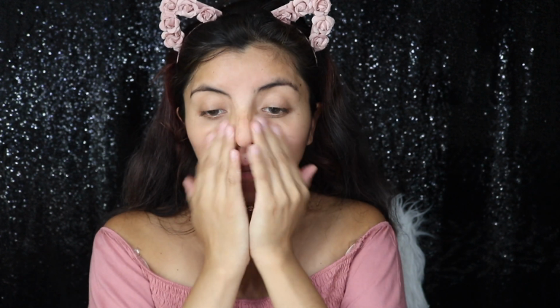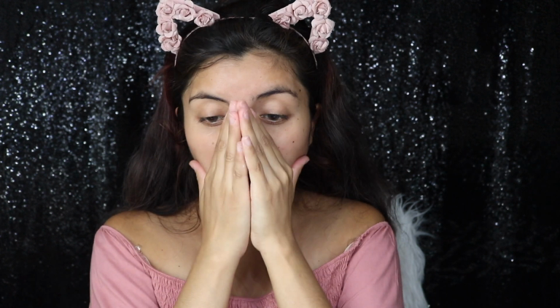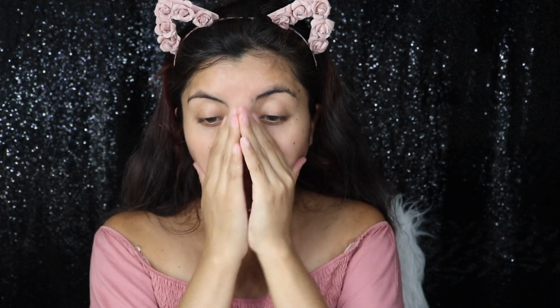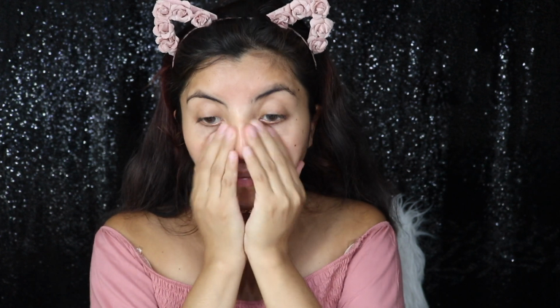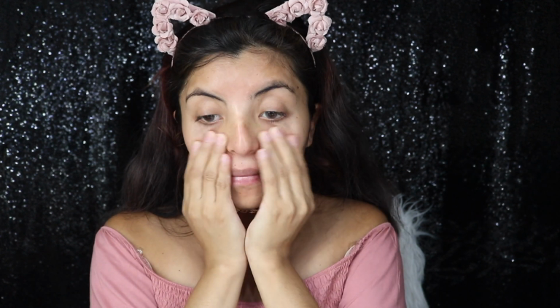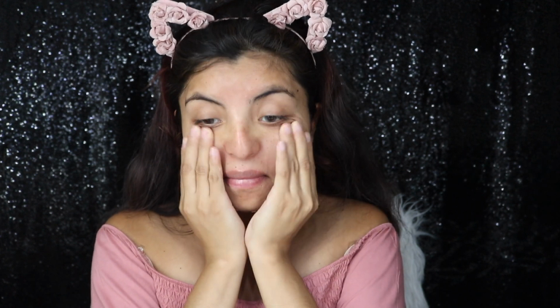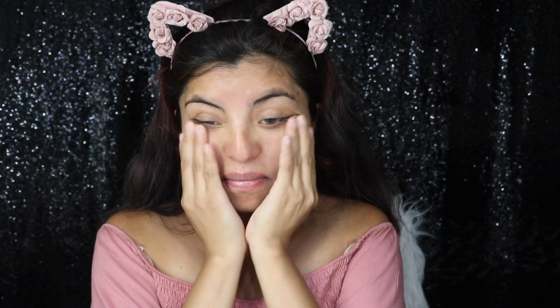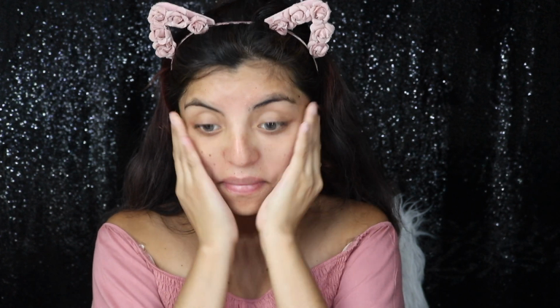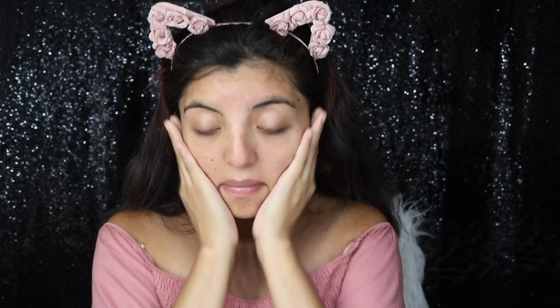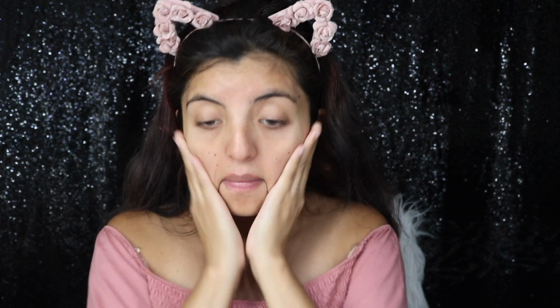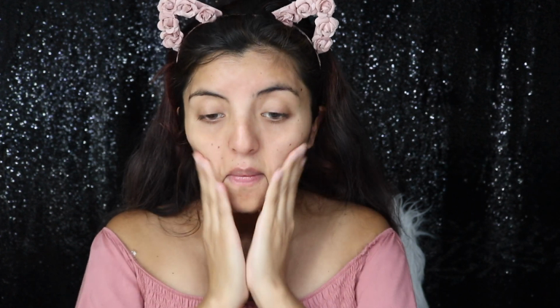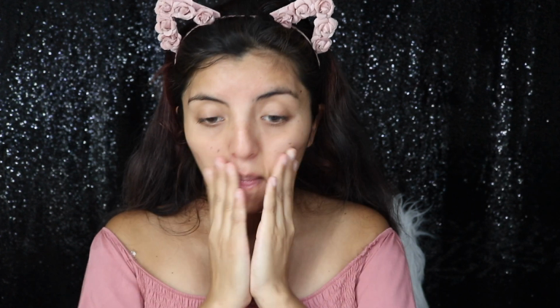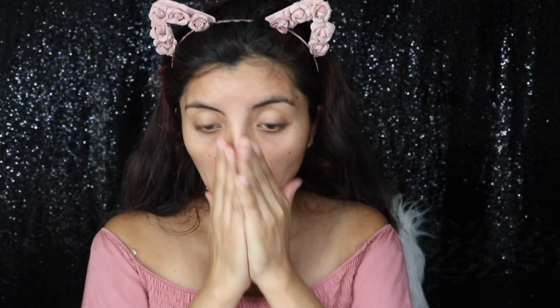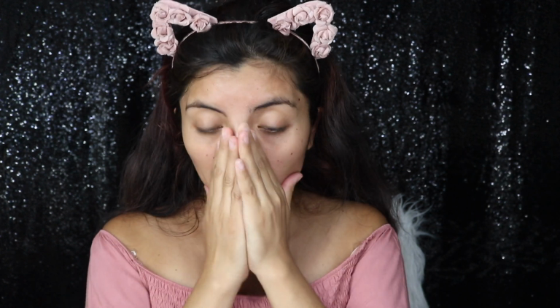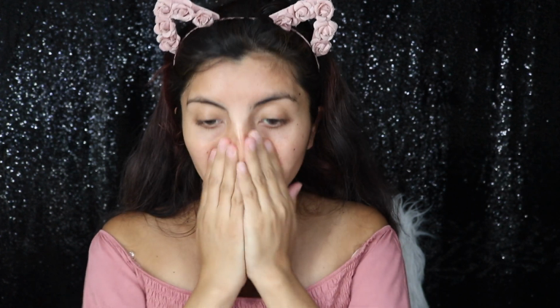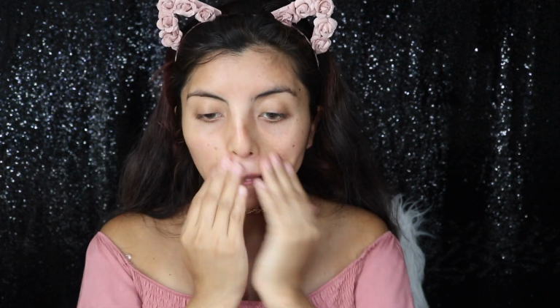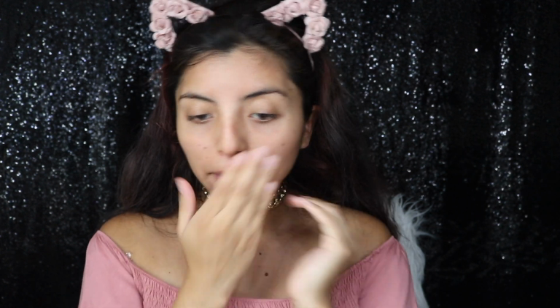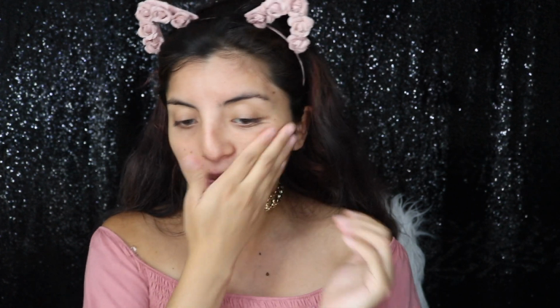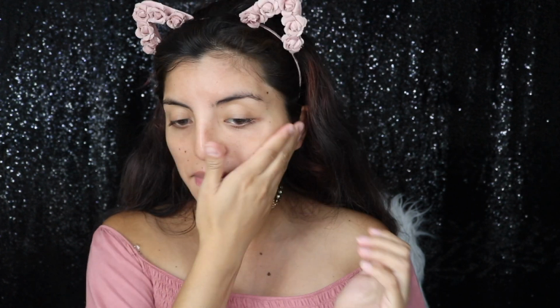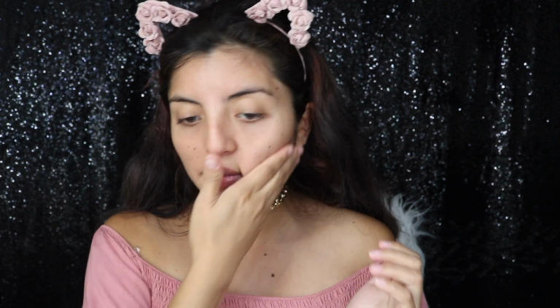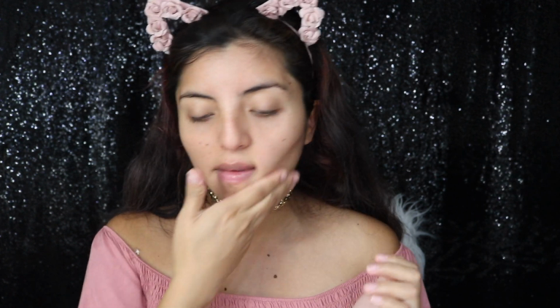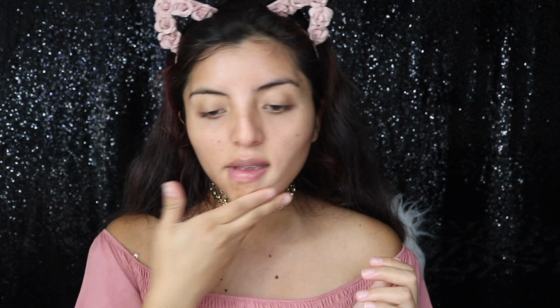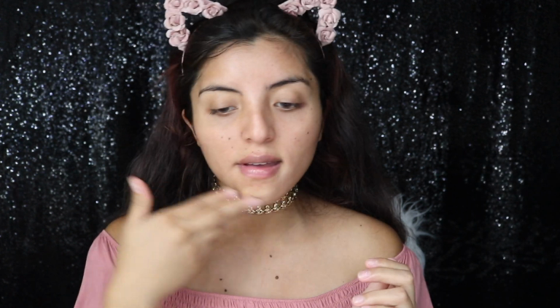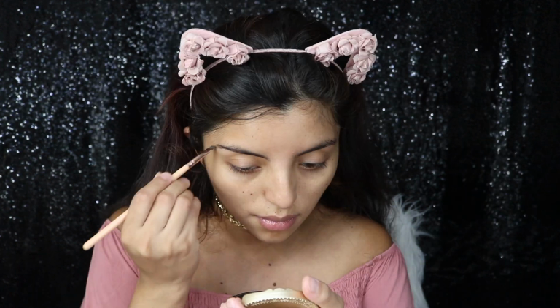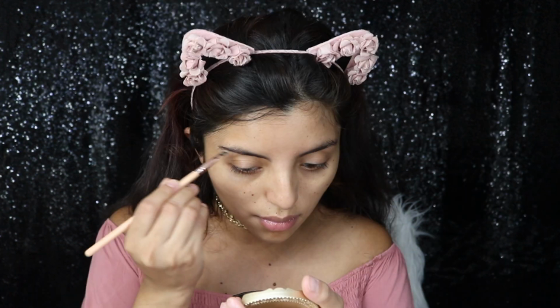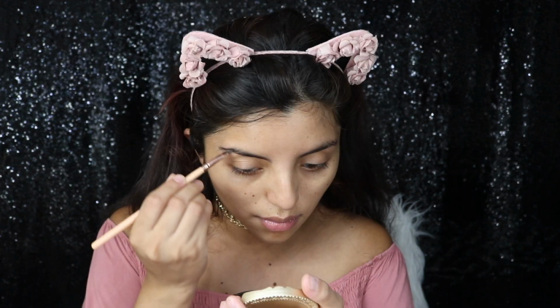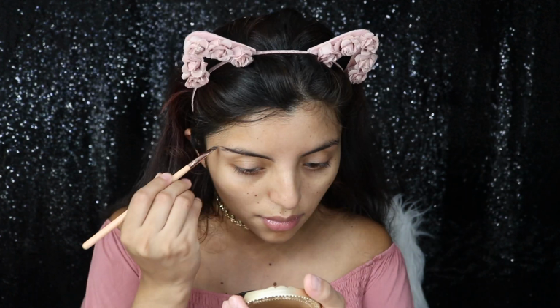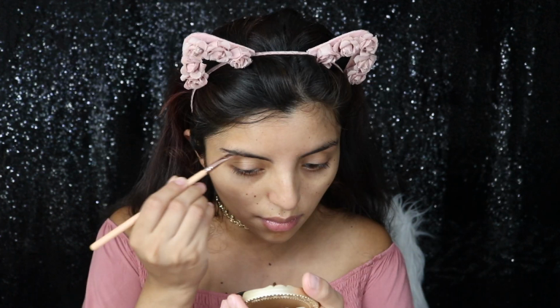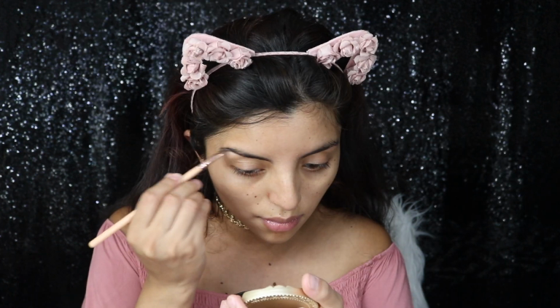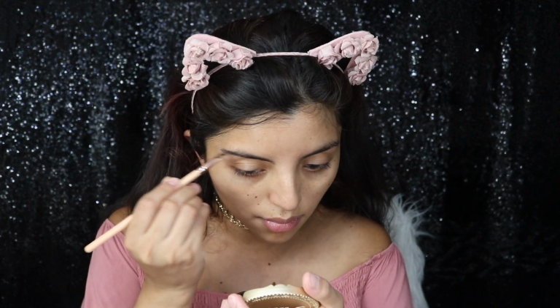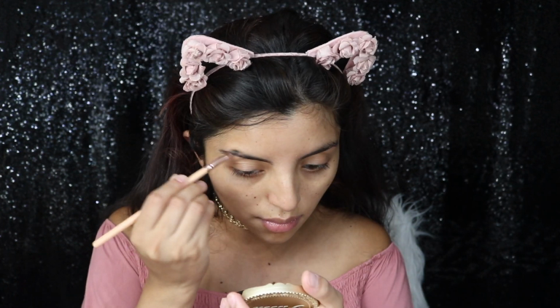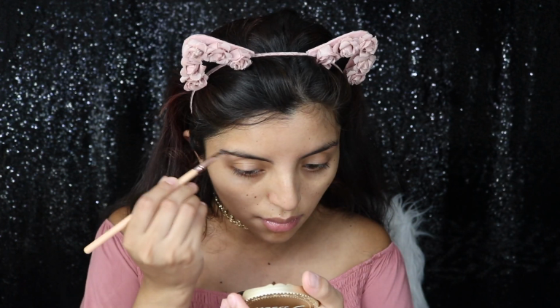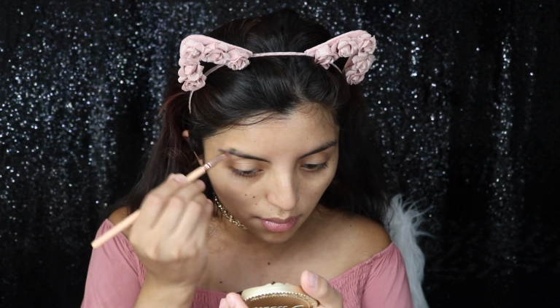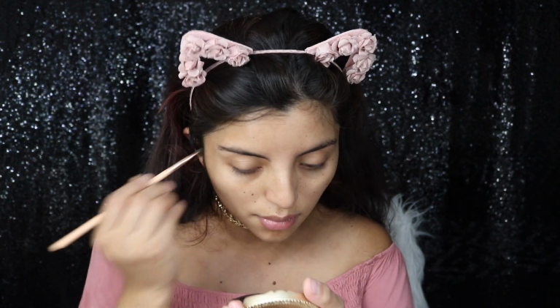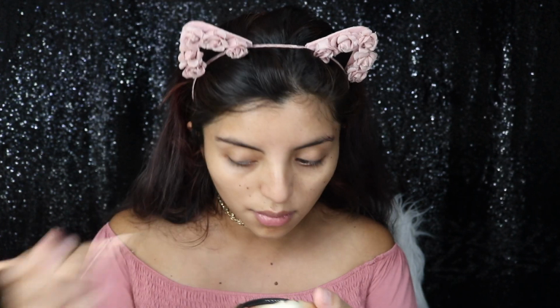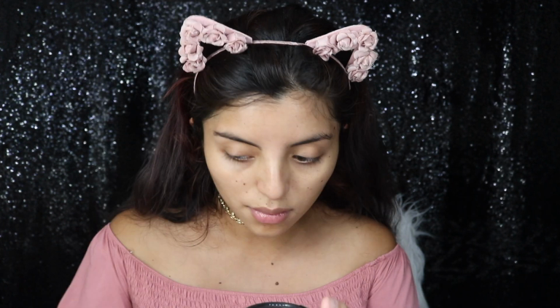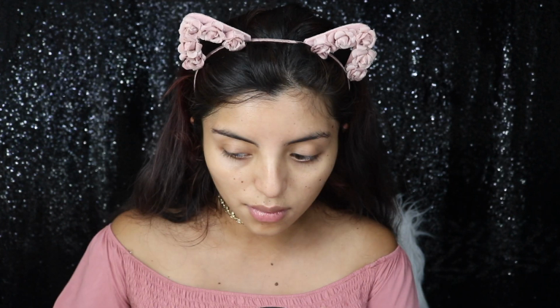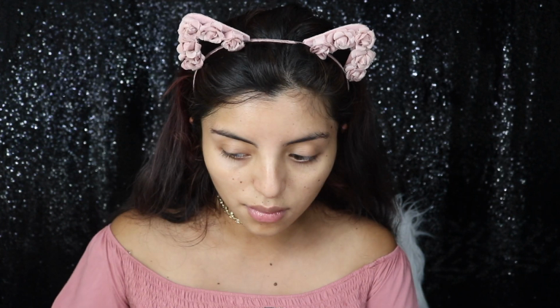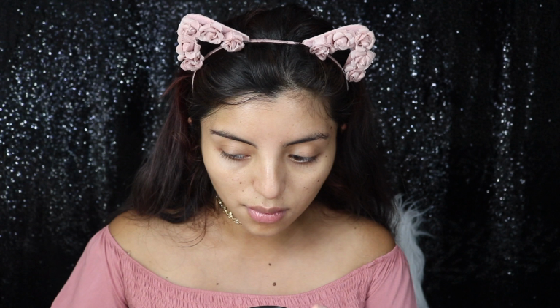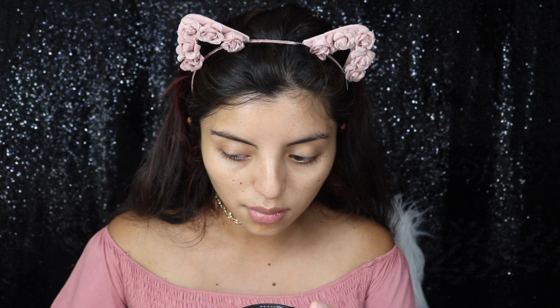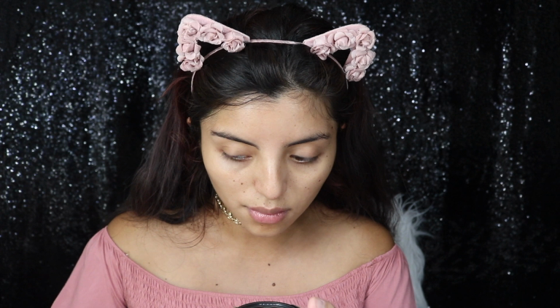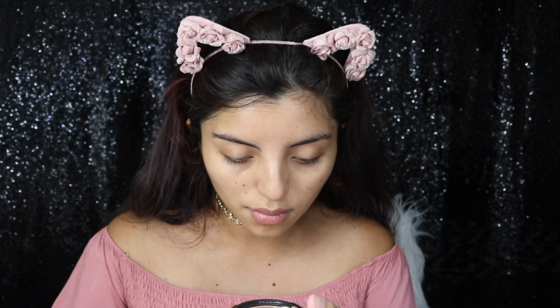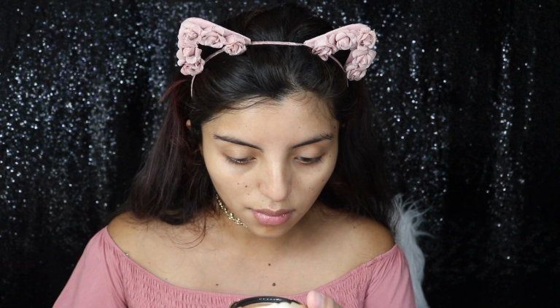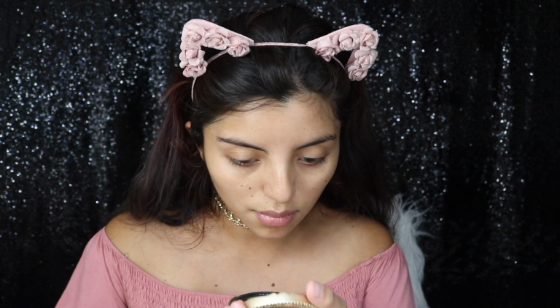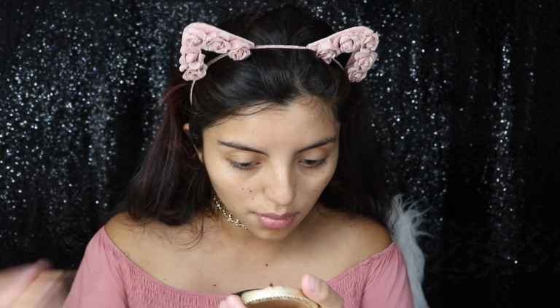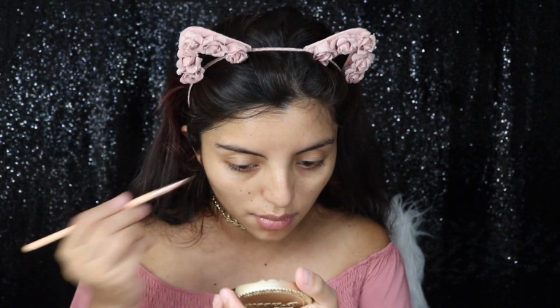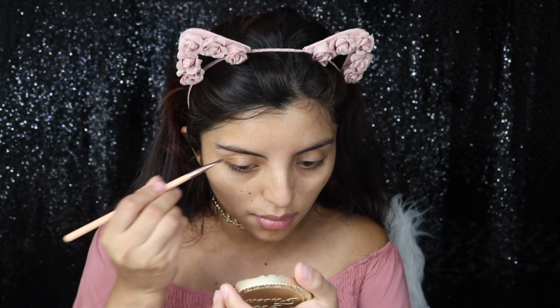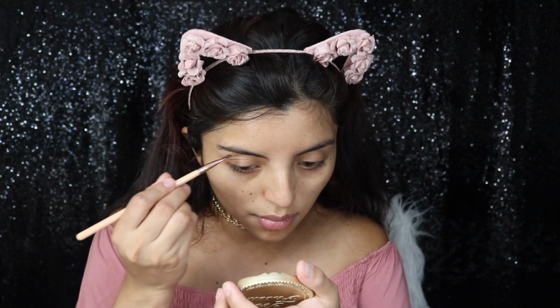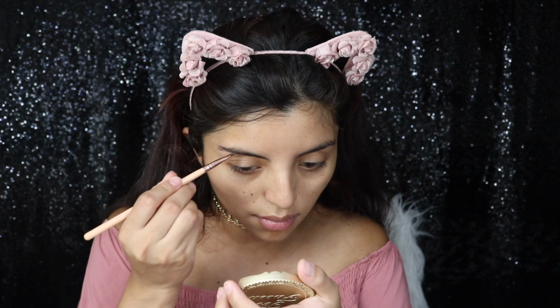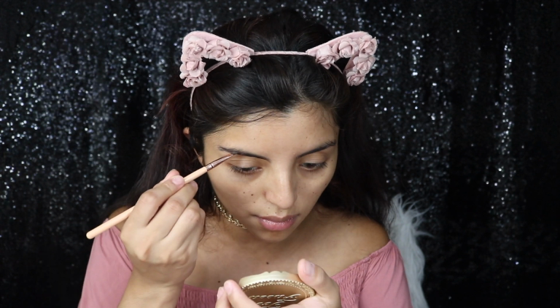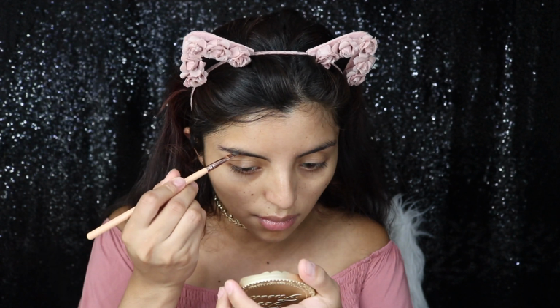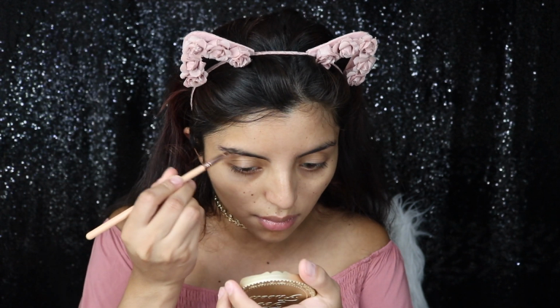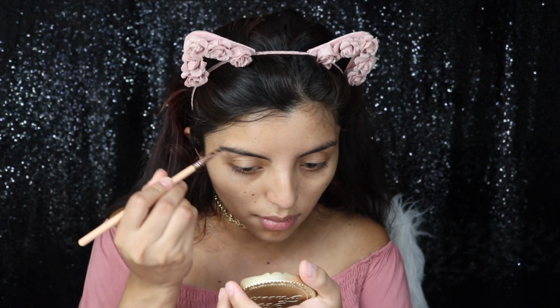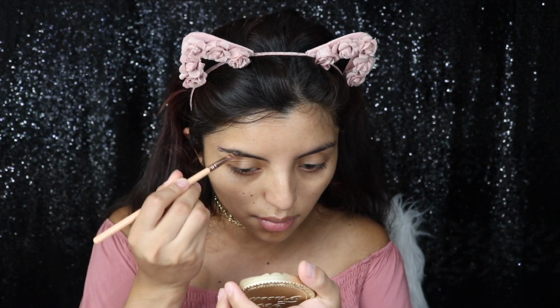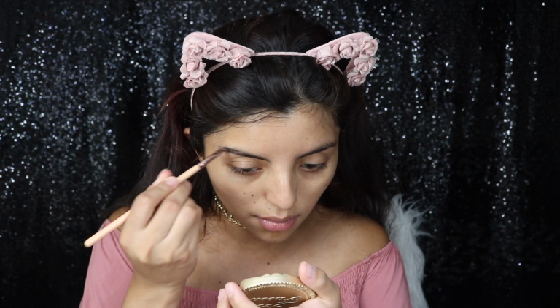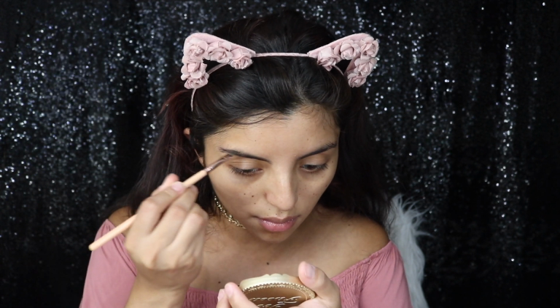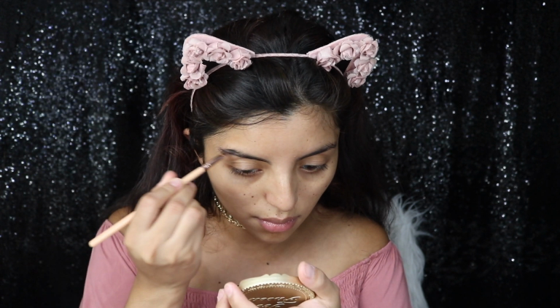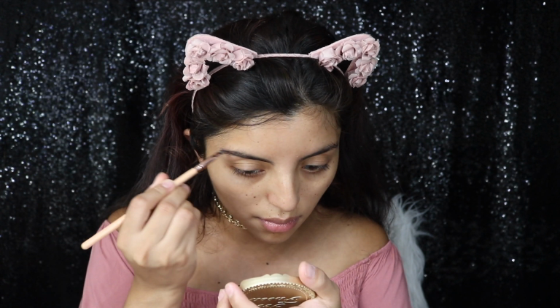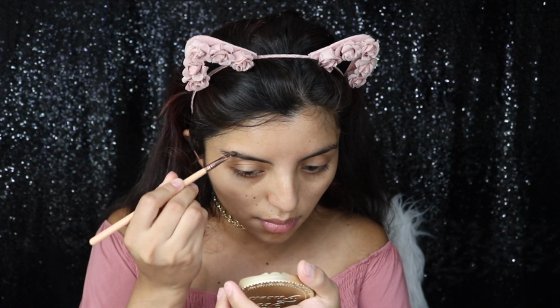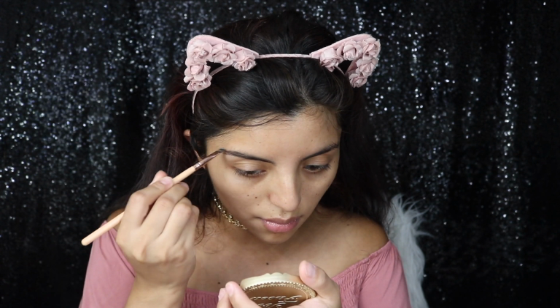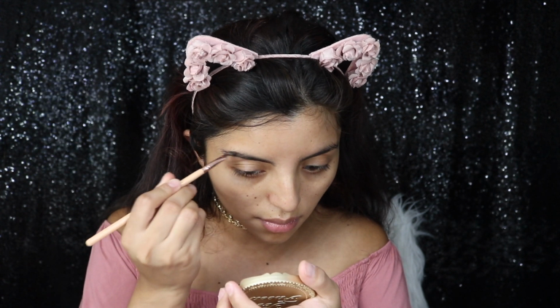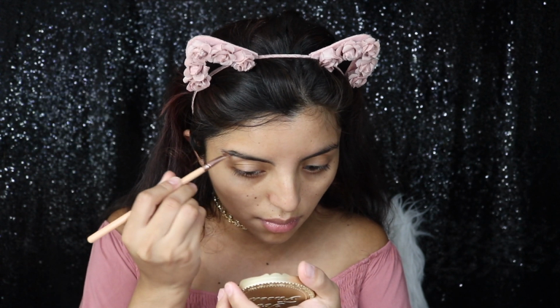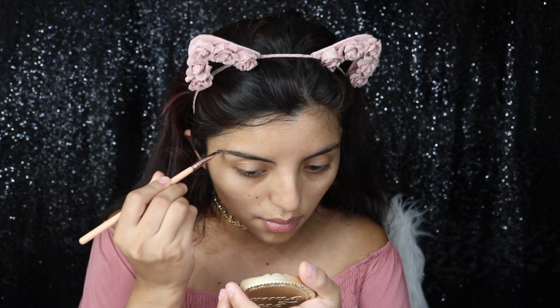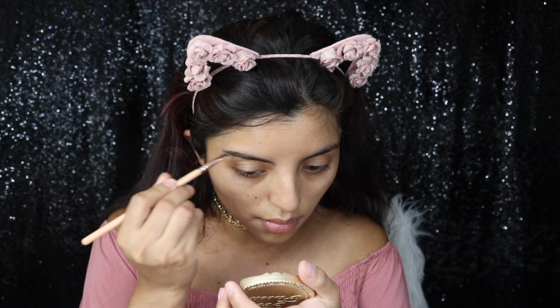Then I'm just going to be doing my eyebrows, and you guys know that I hate my eyebrows and I hate doing my eyebrows, but I have to do them either way.